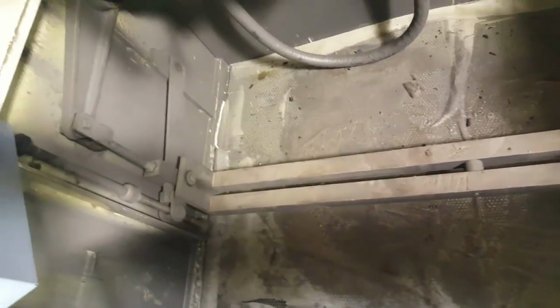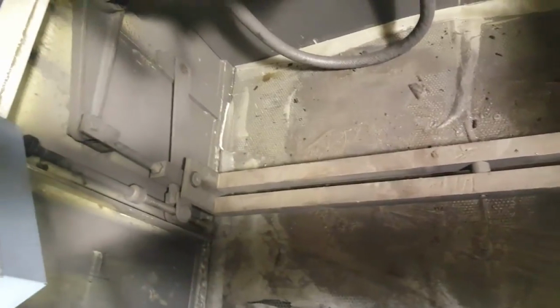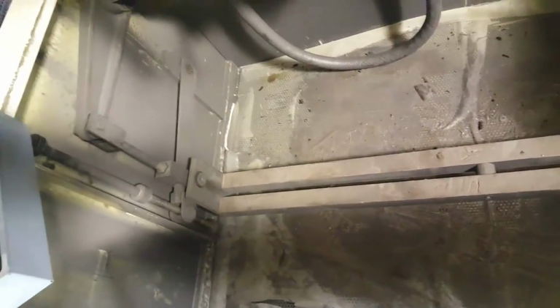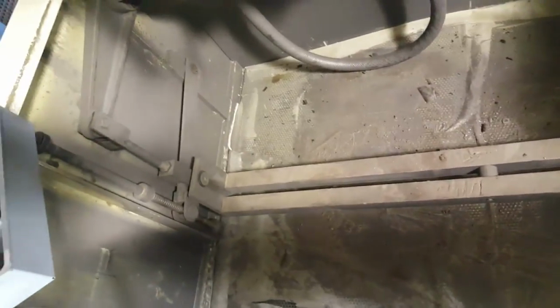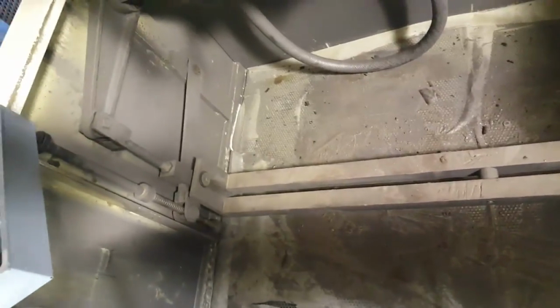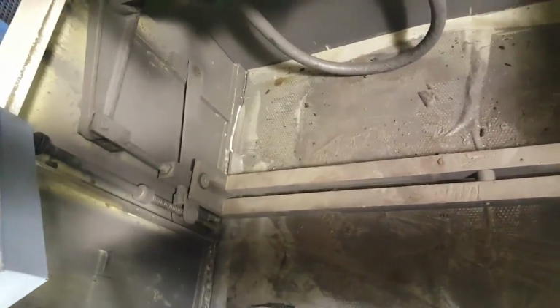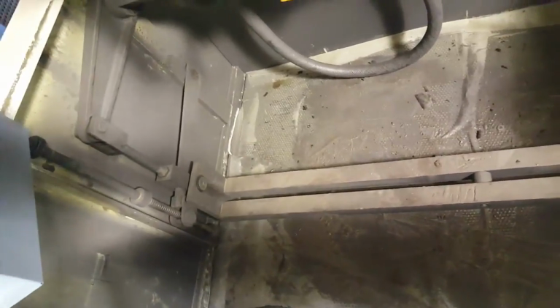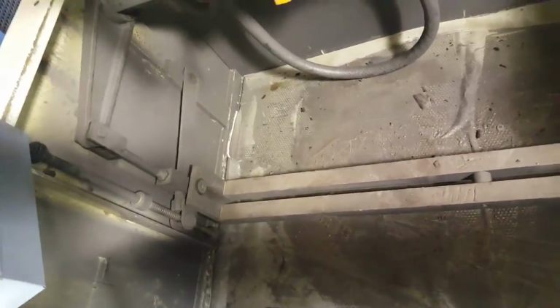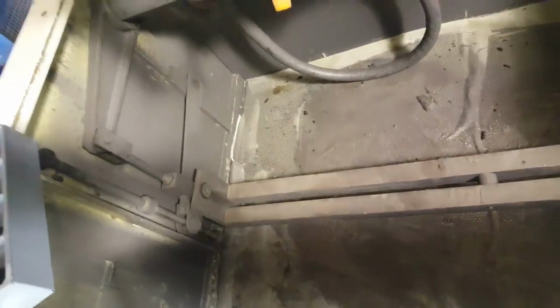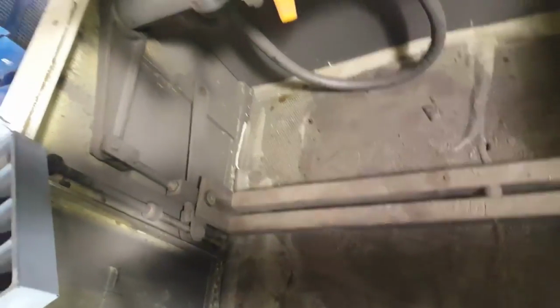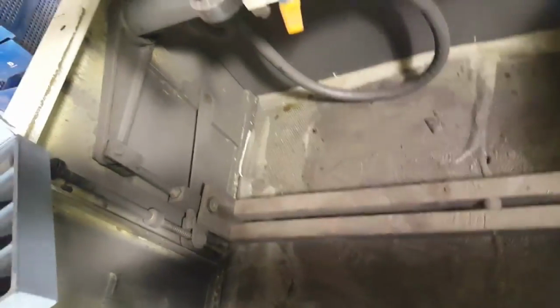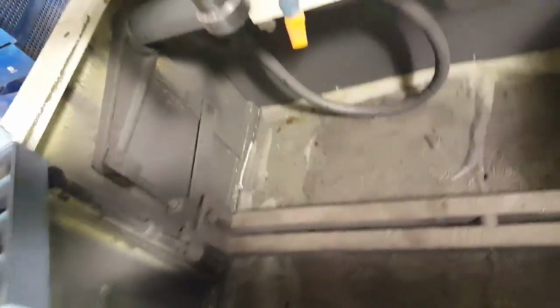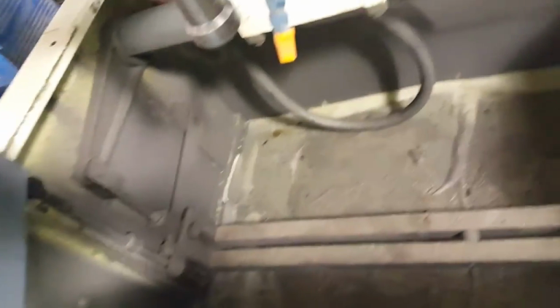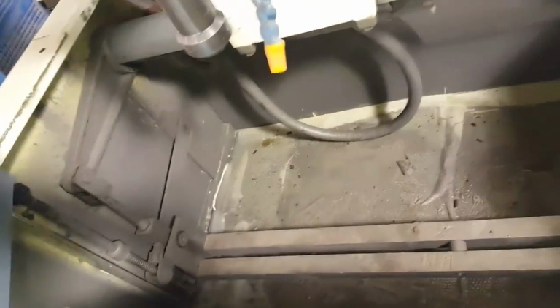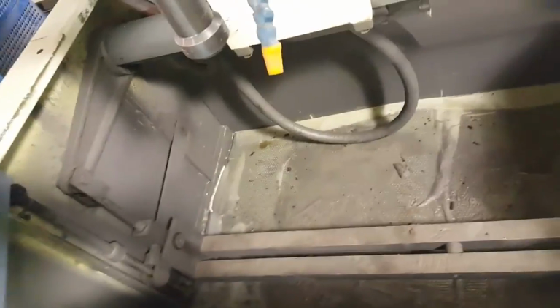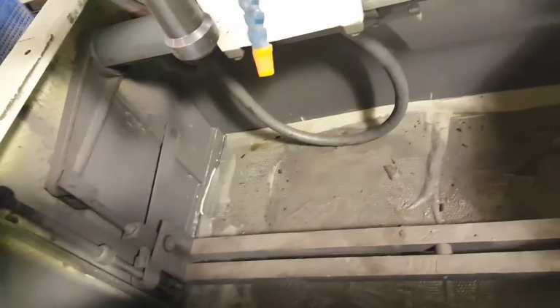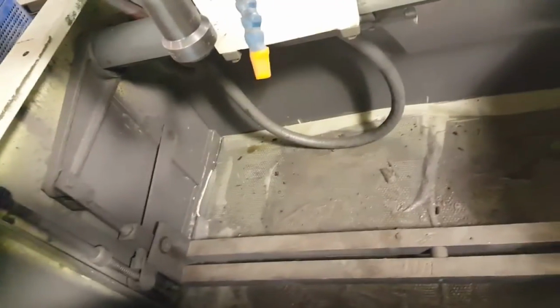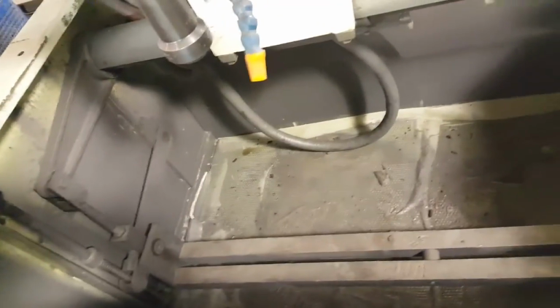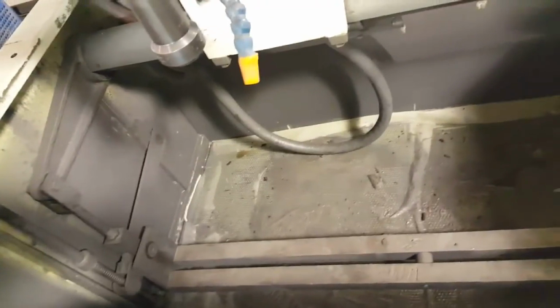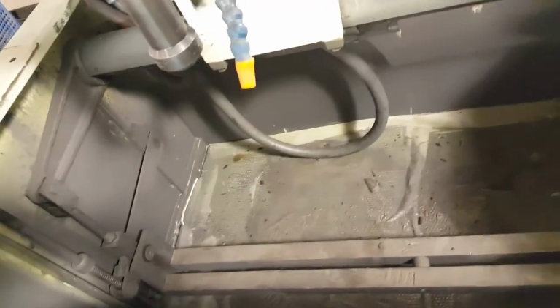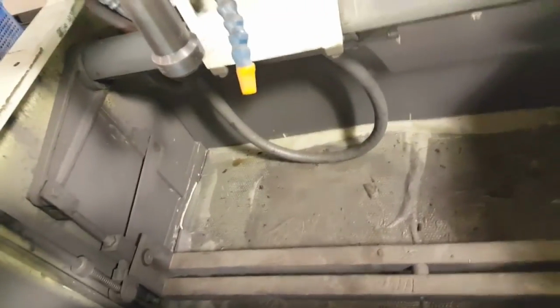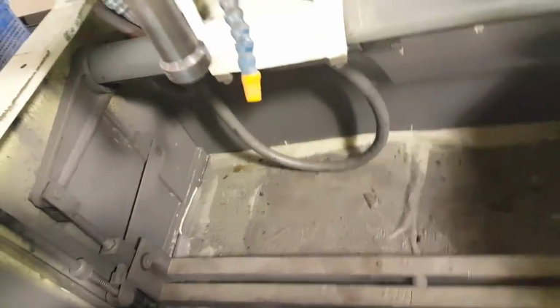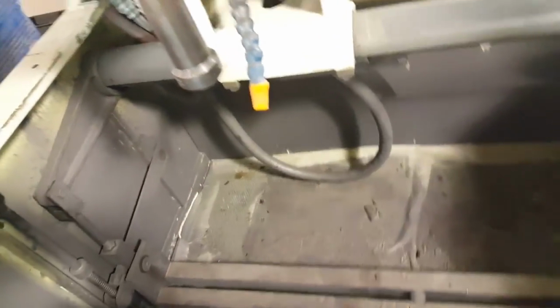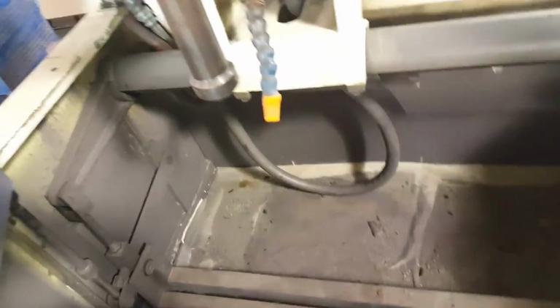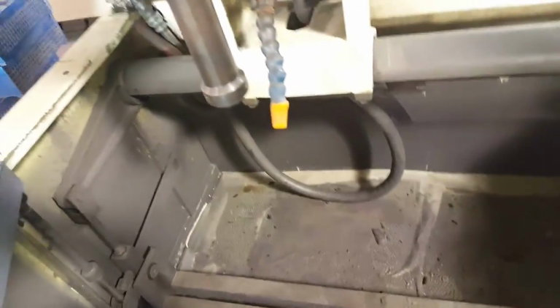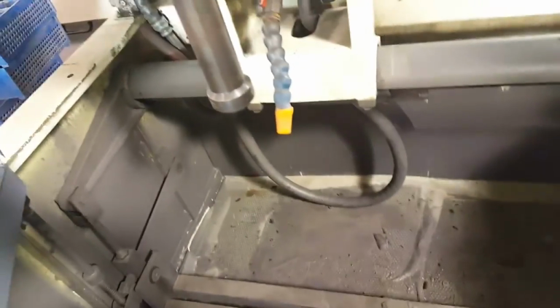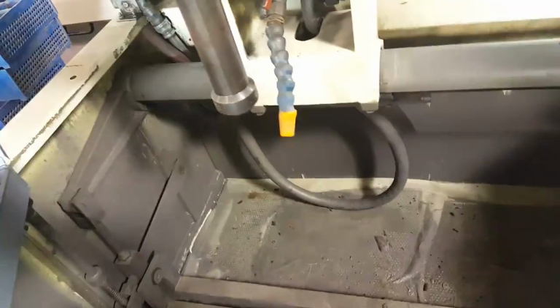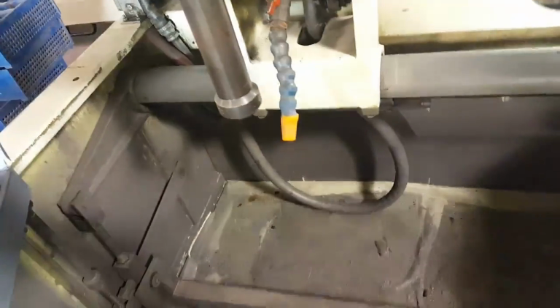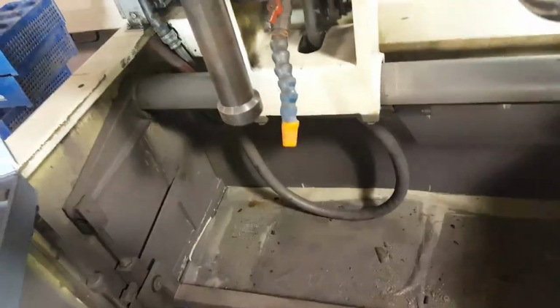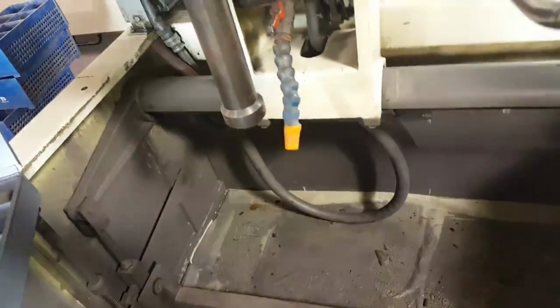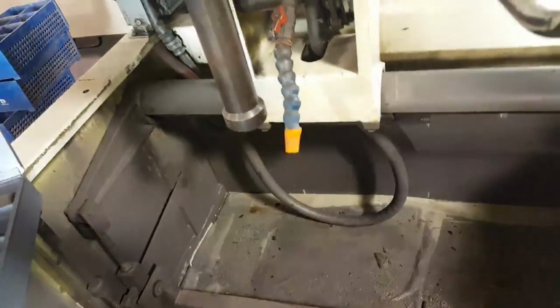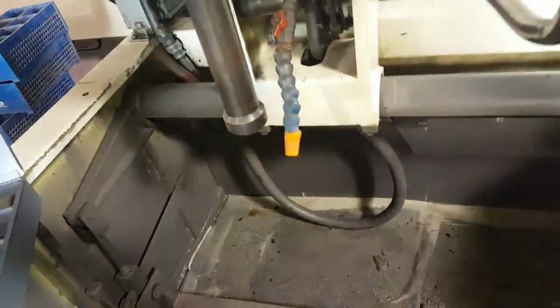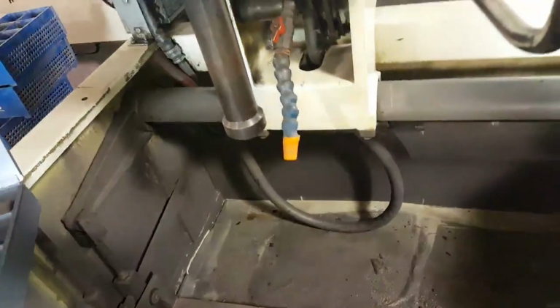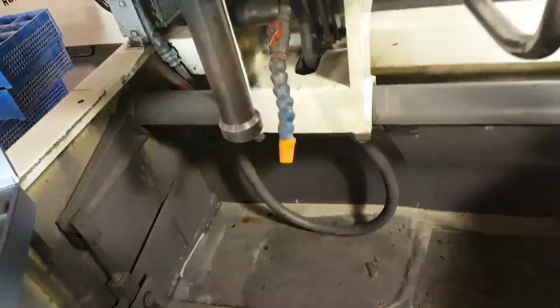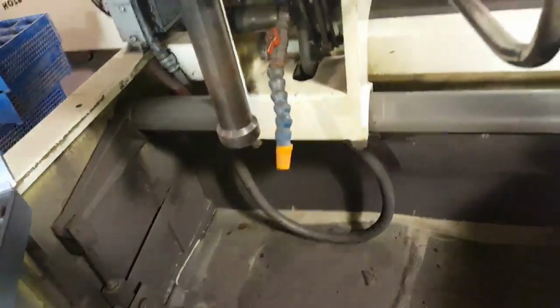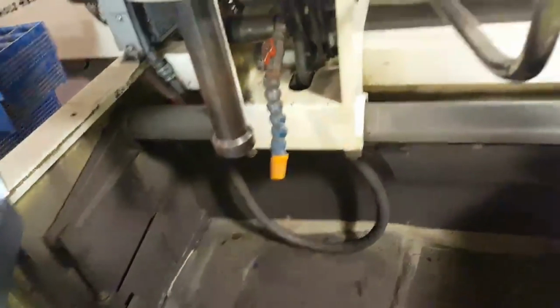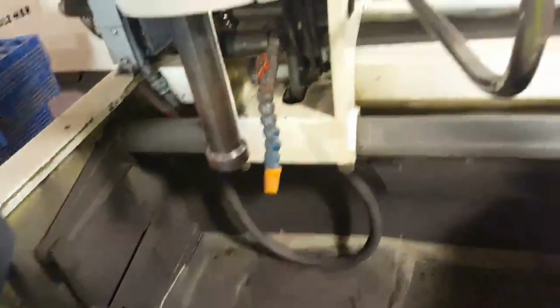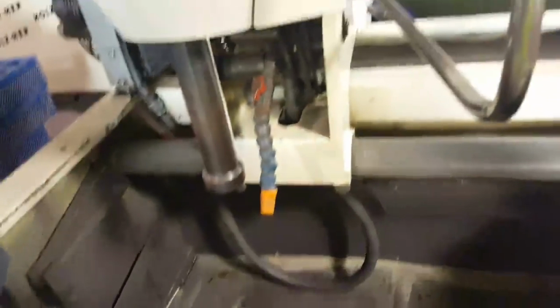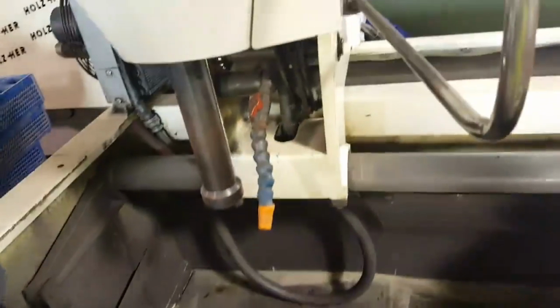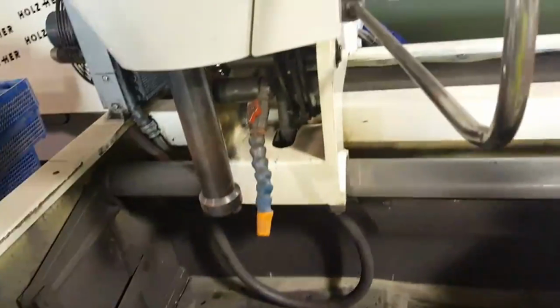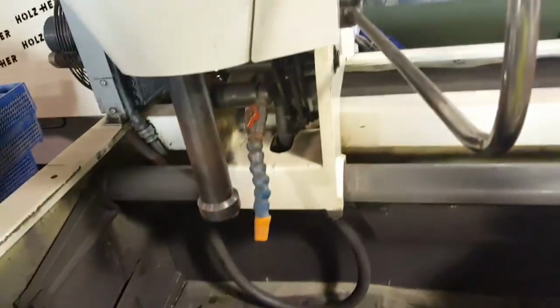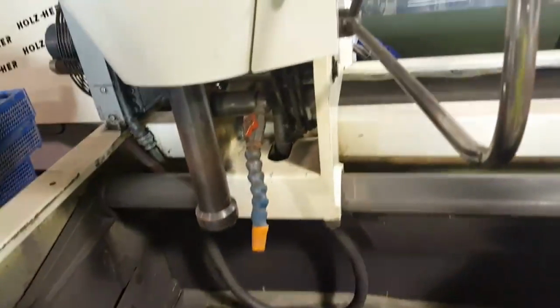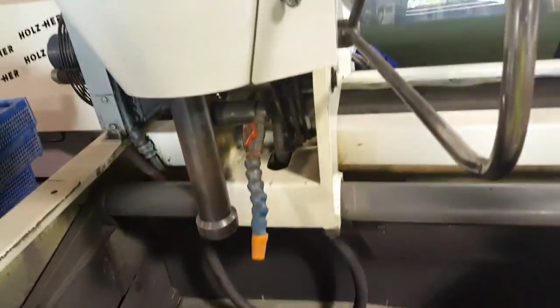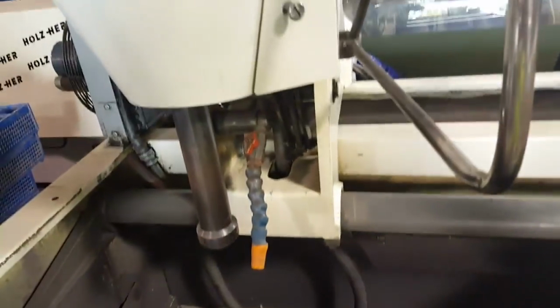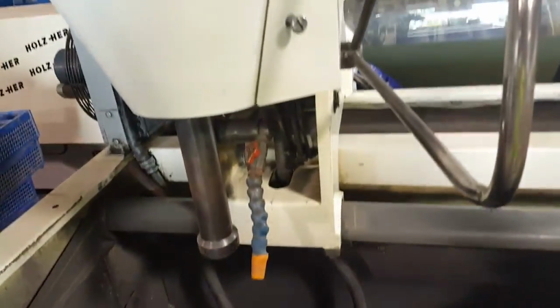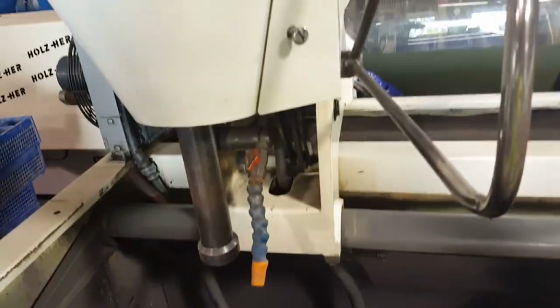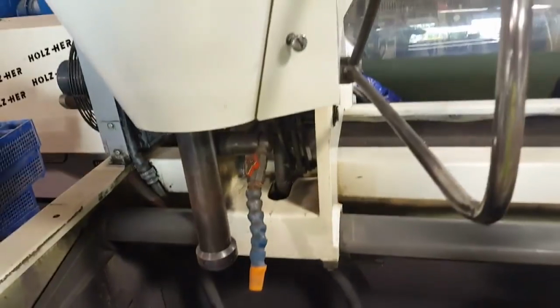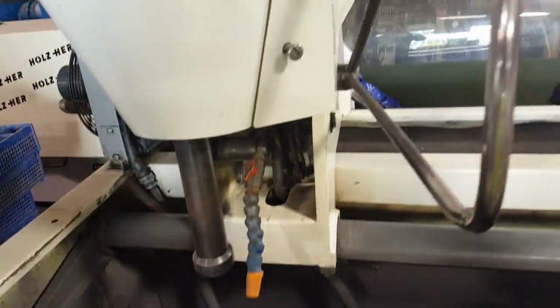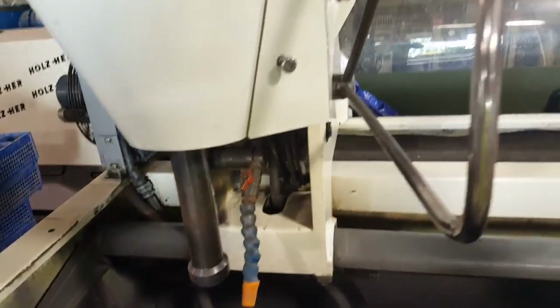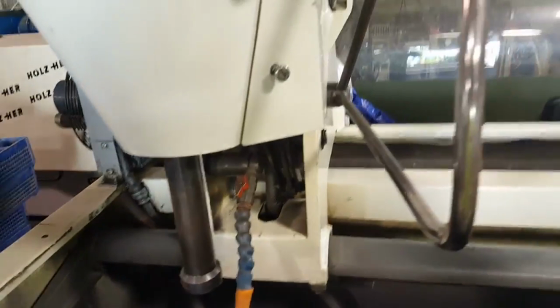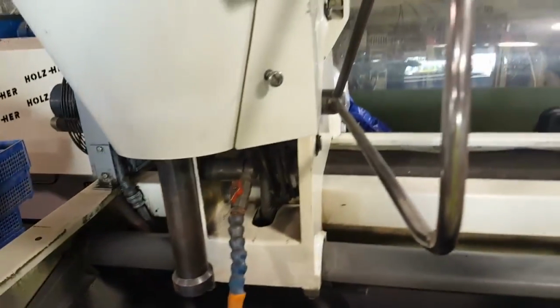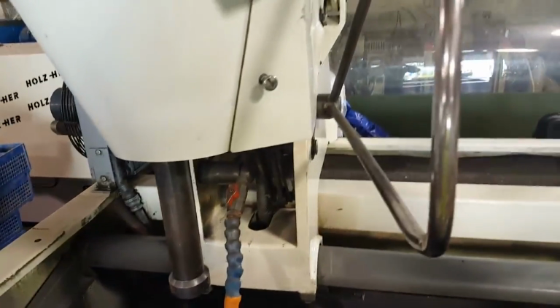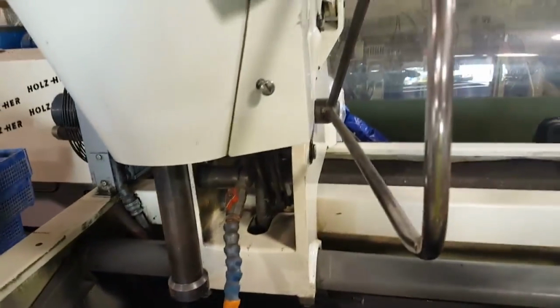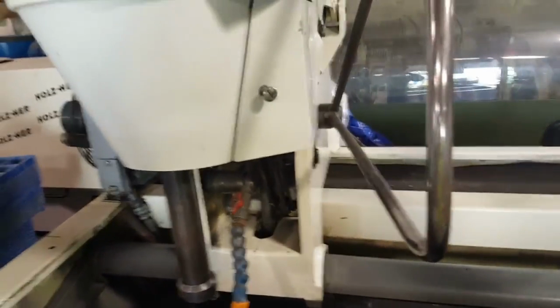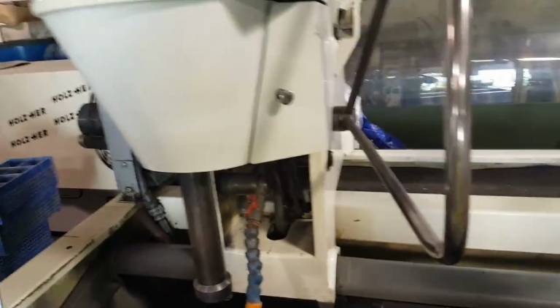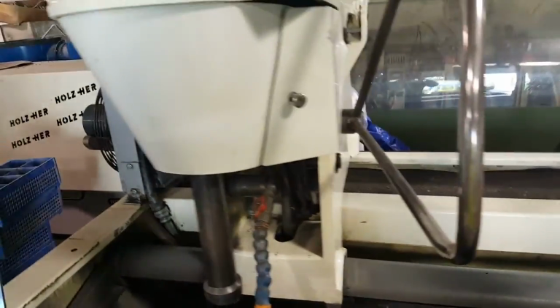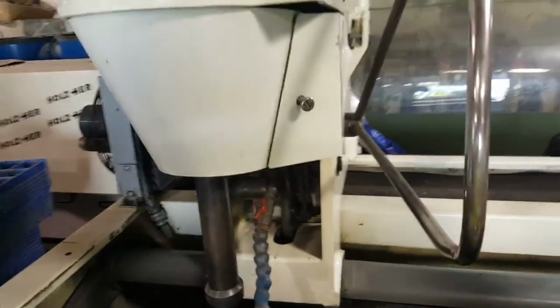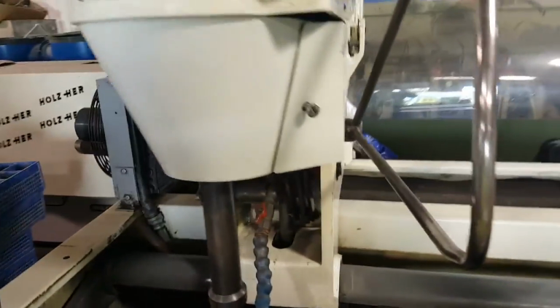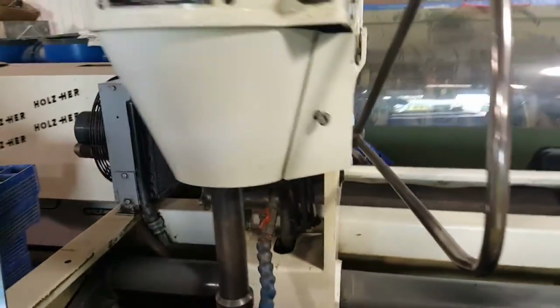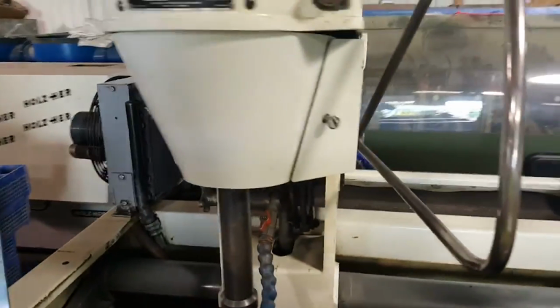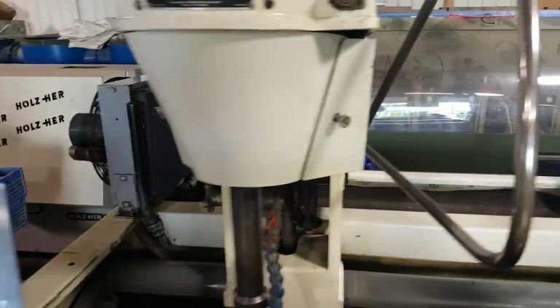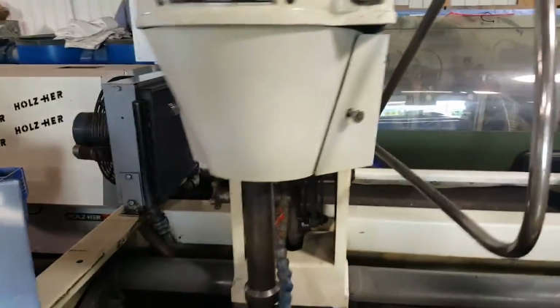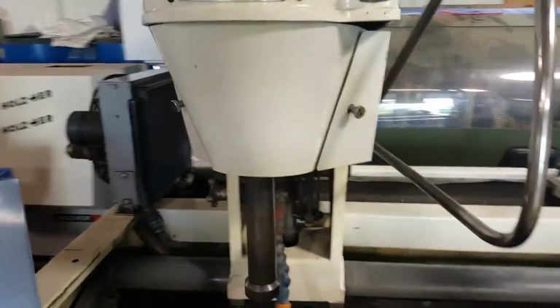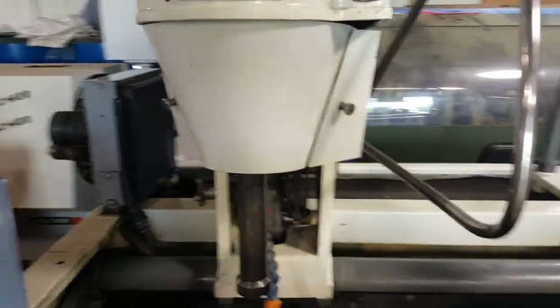I believe they bought a bunch of new equipment, so just kind of upgraded and wanted to sell these pieces.